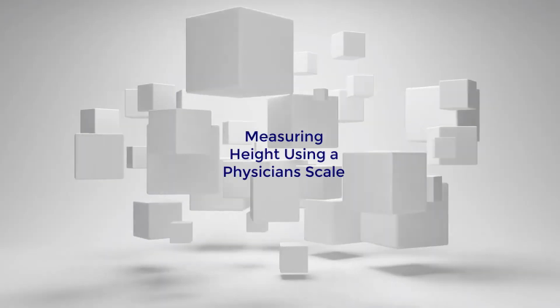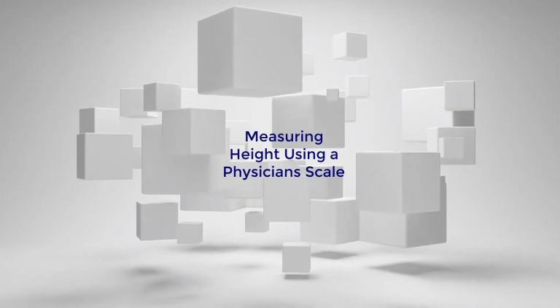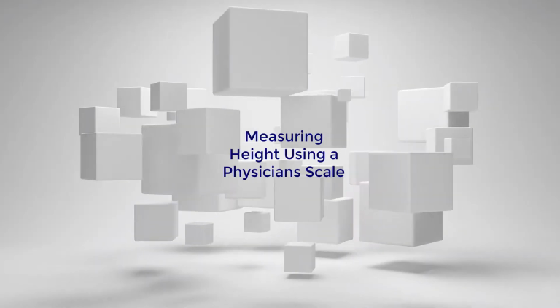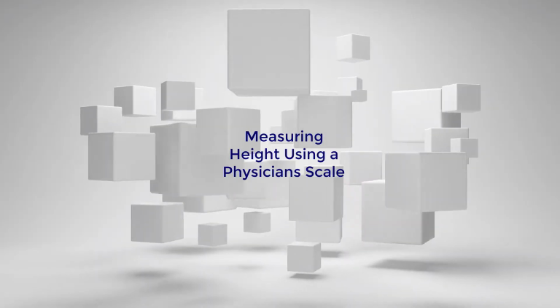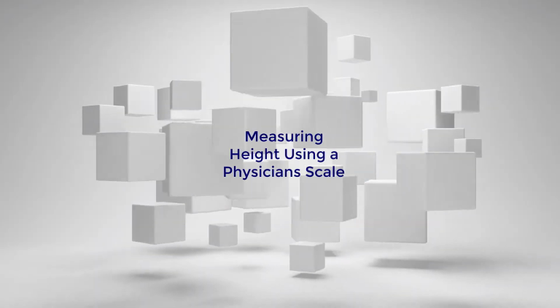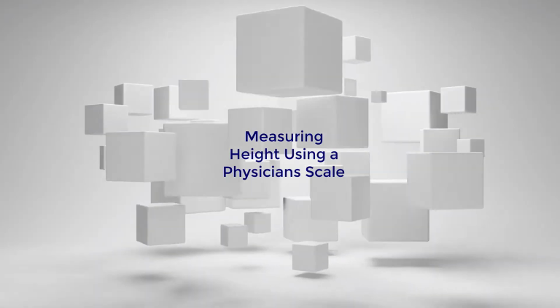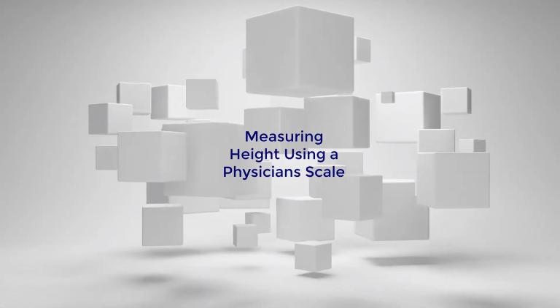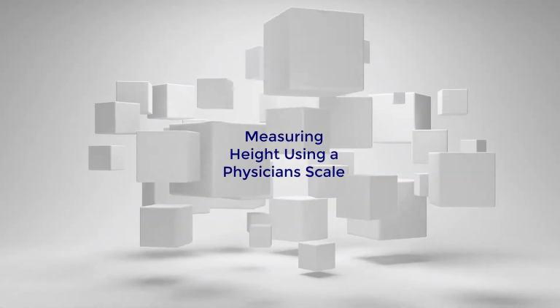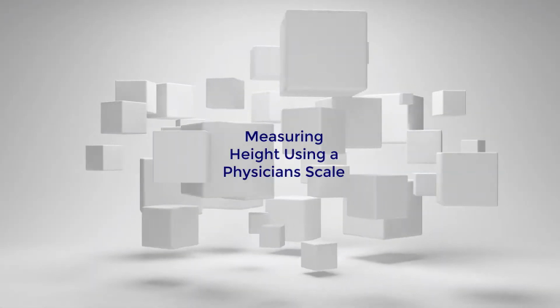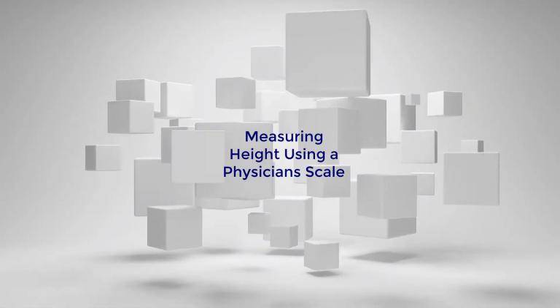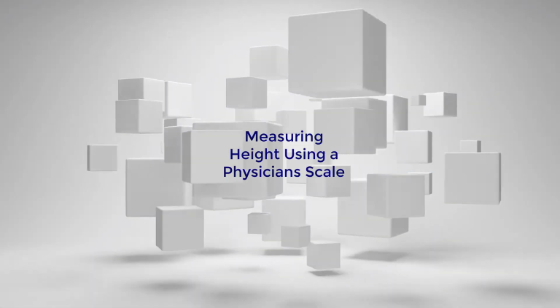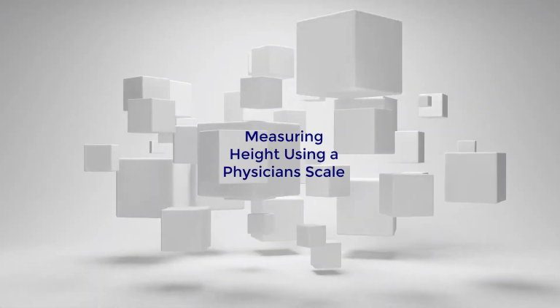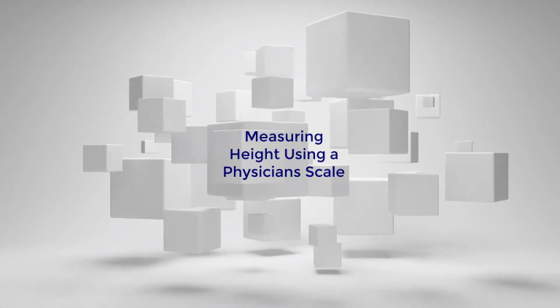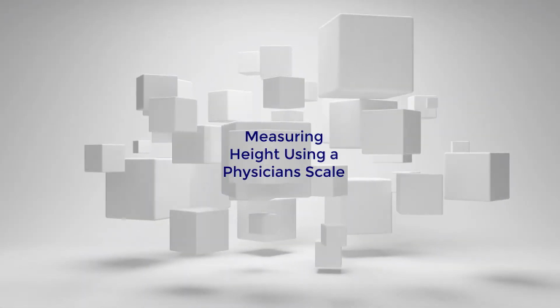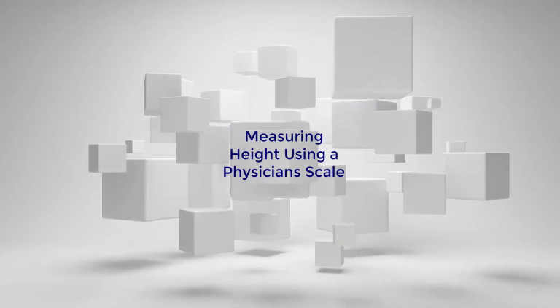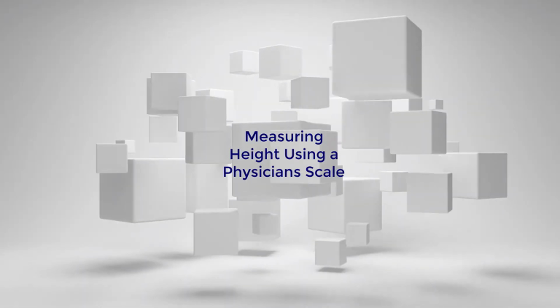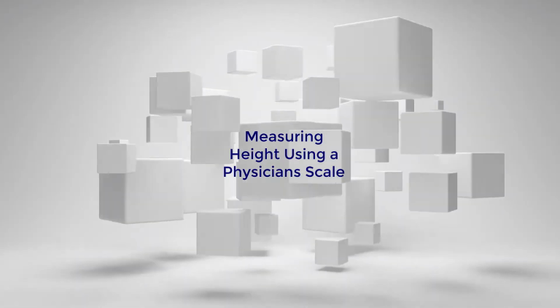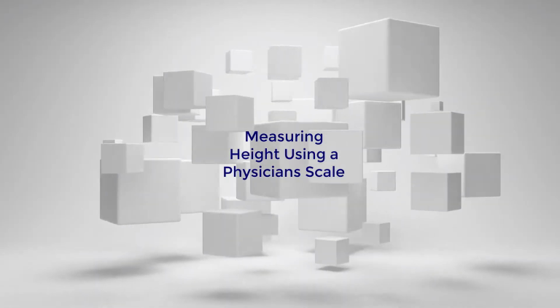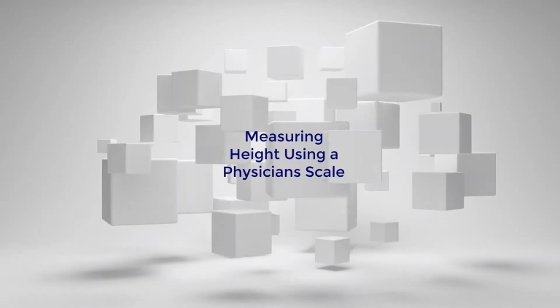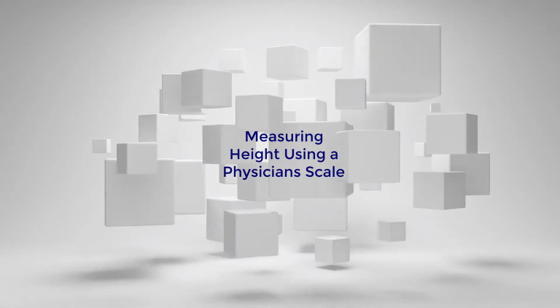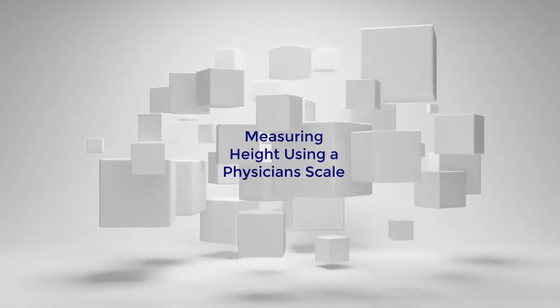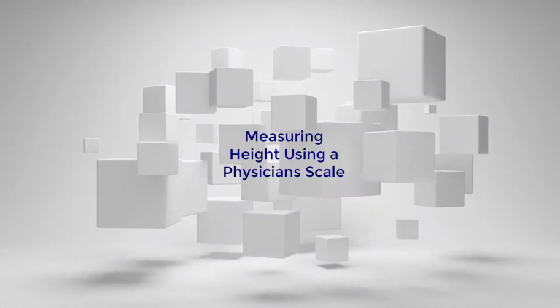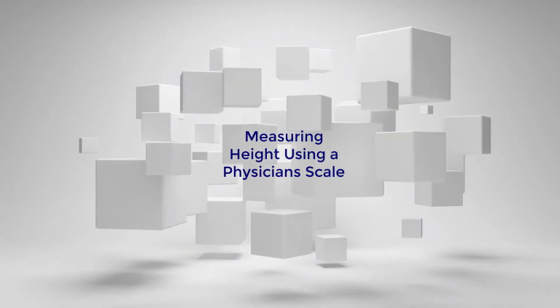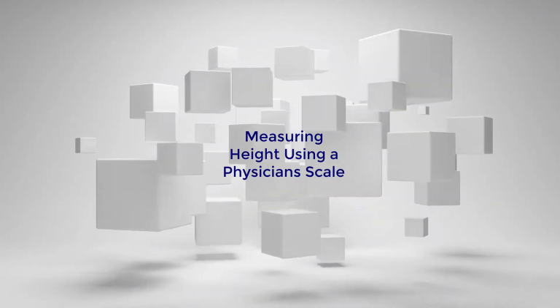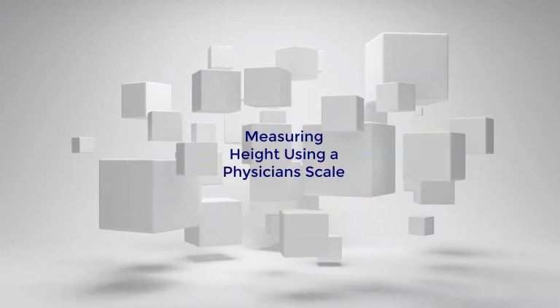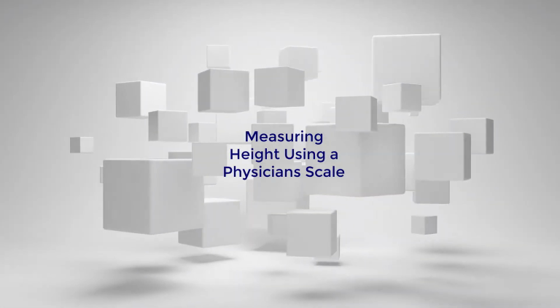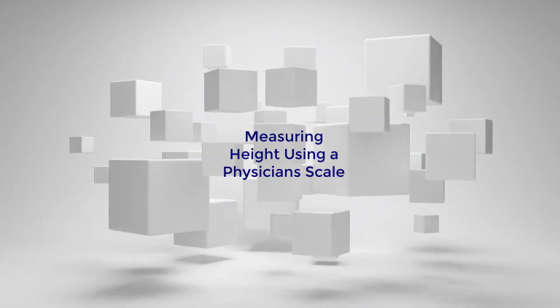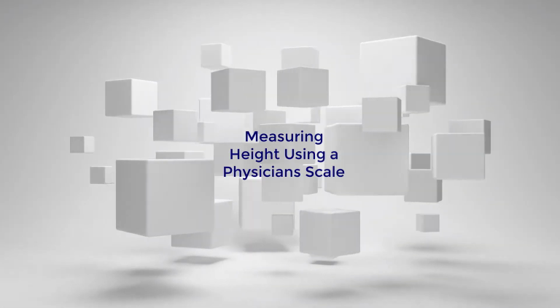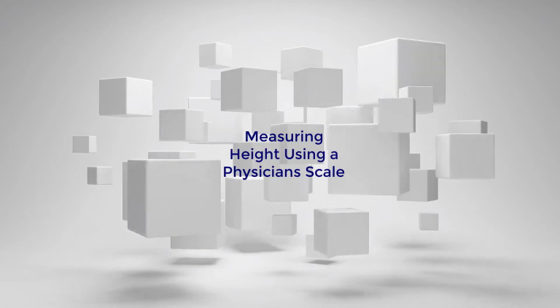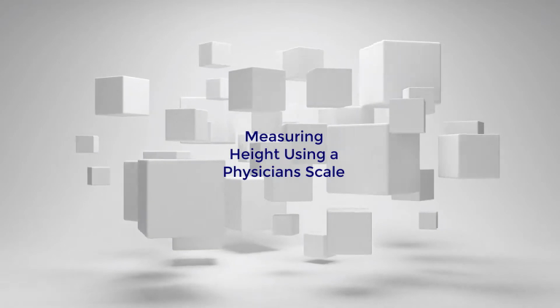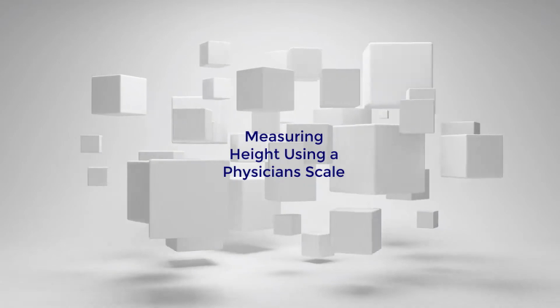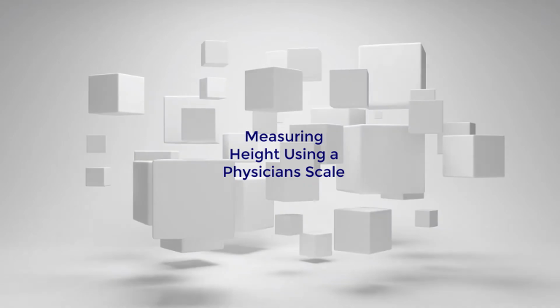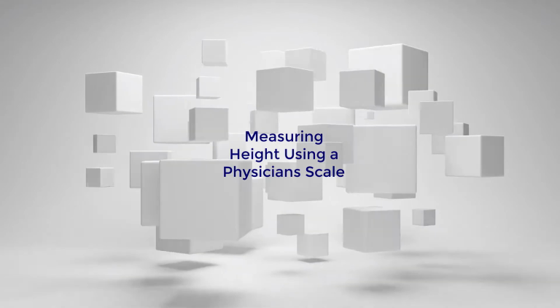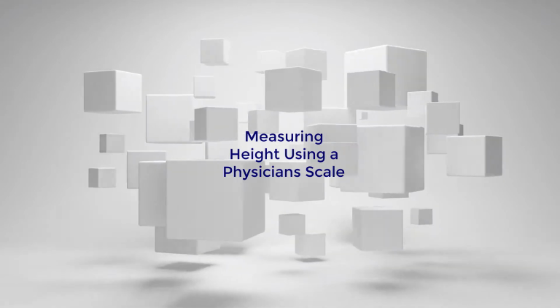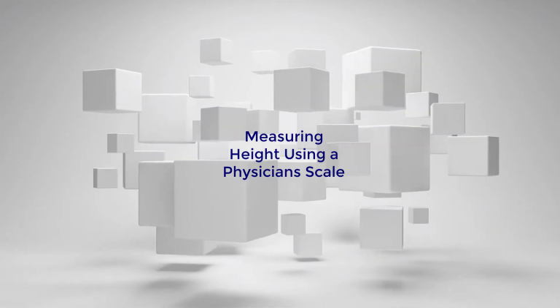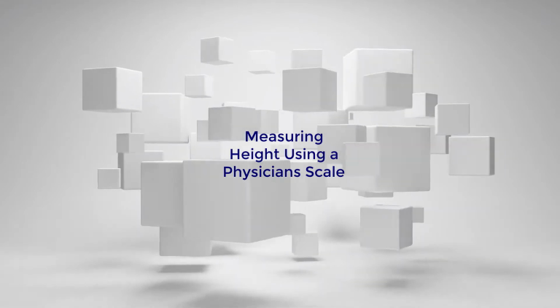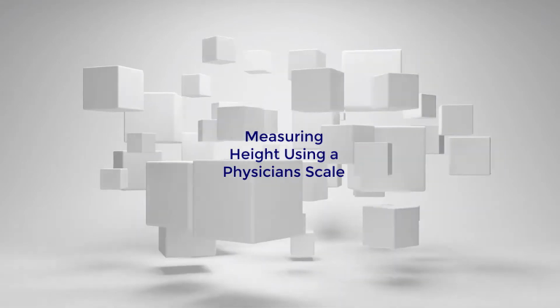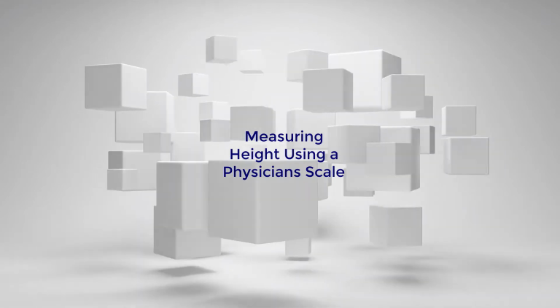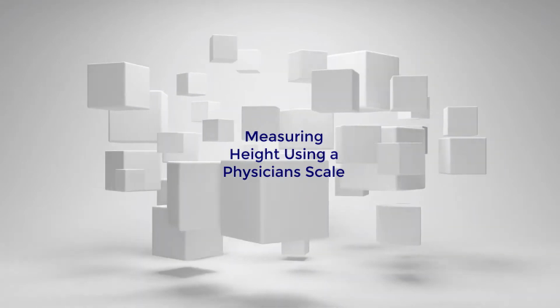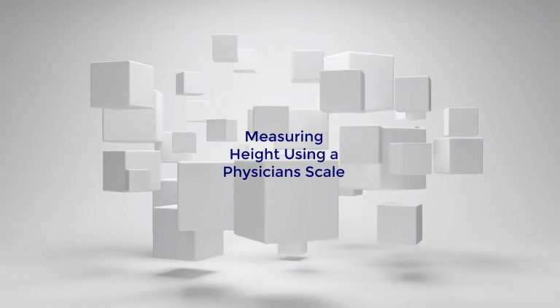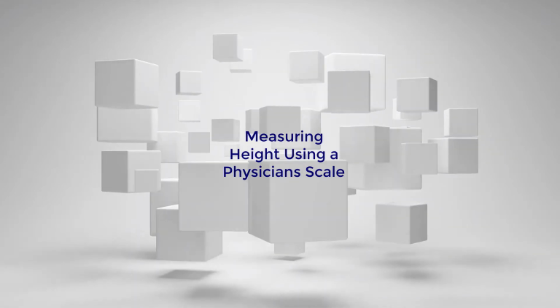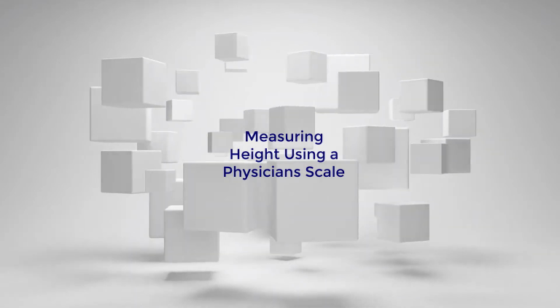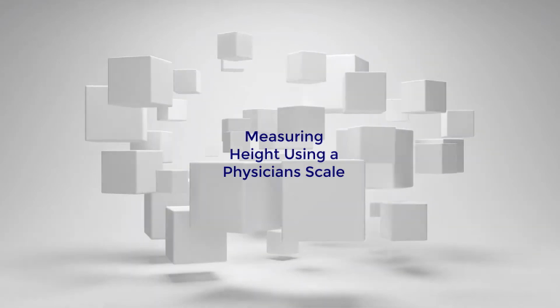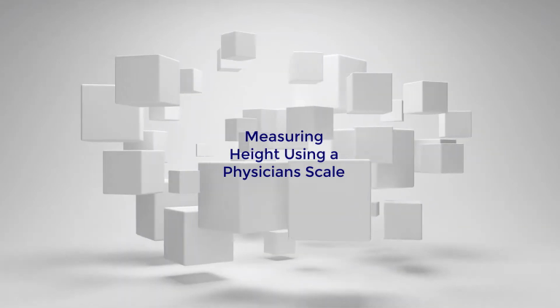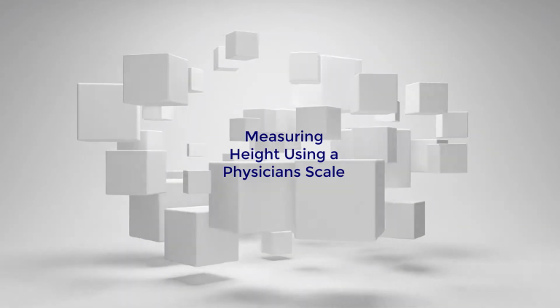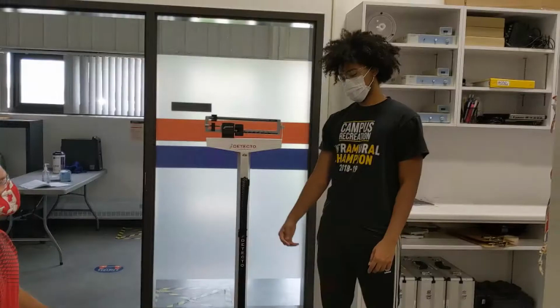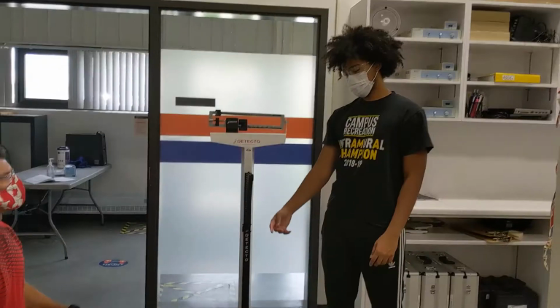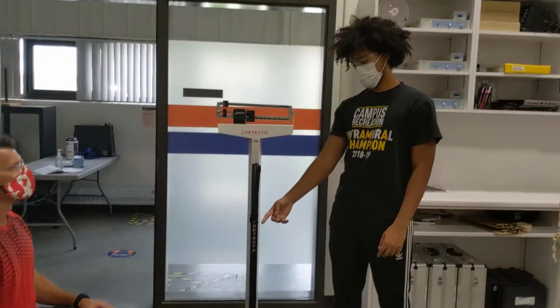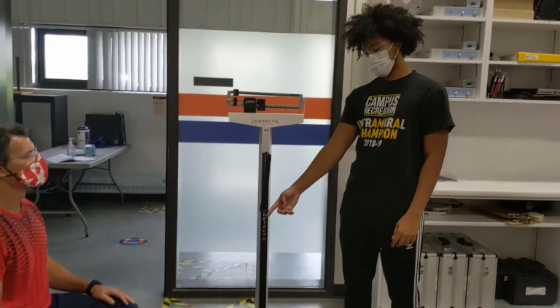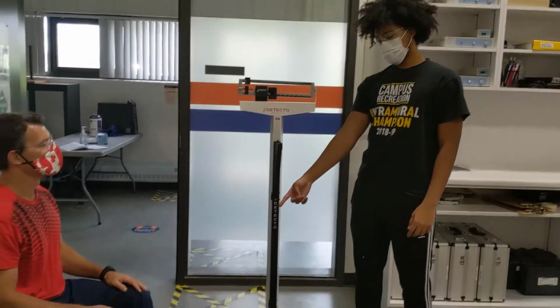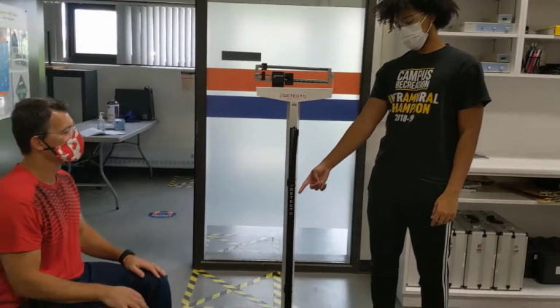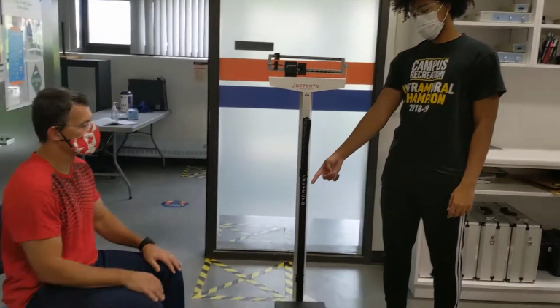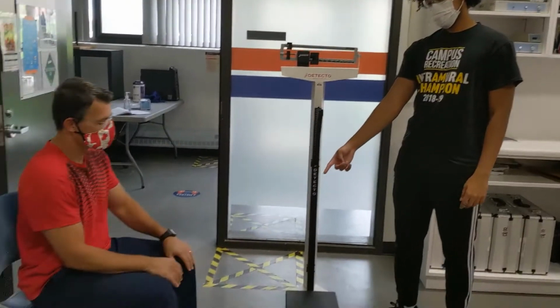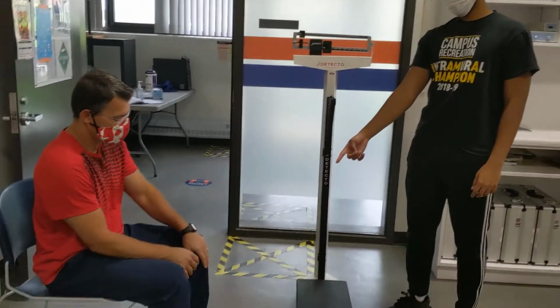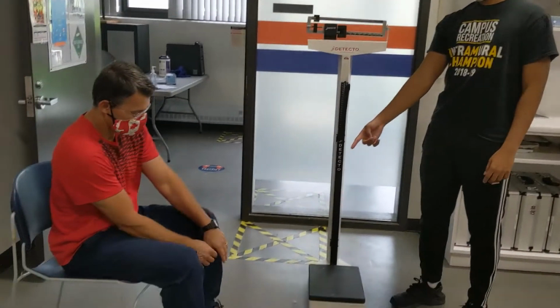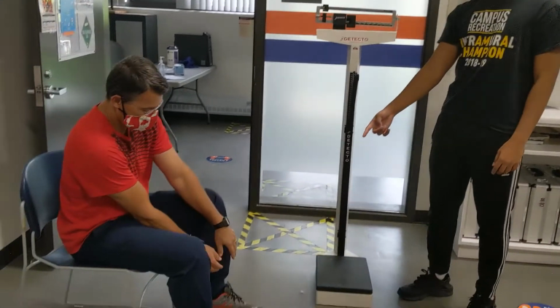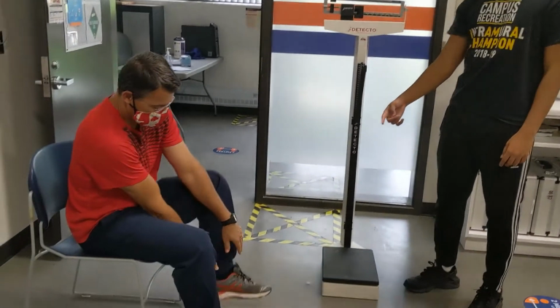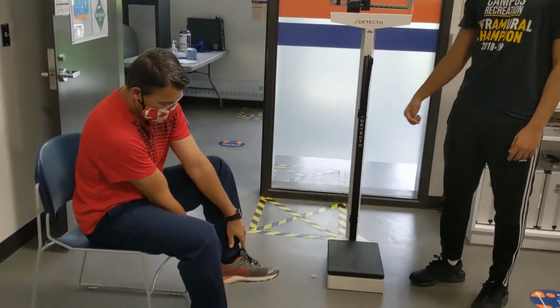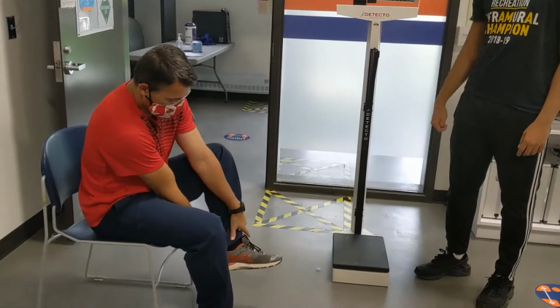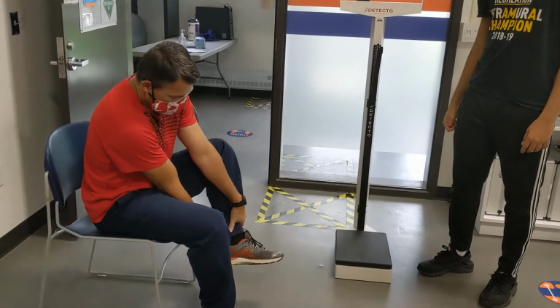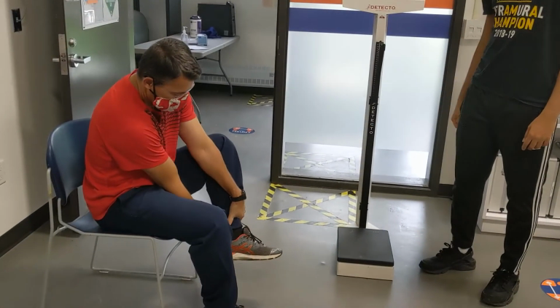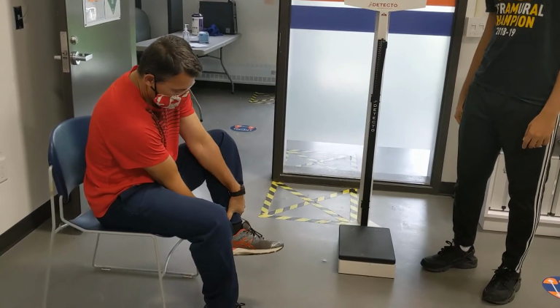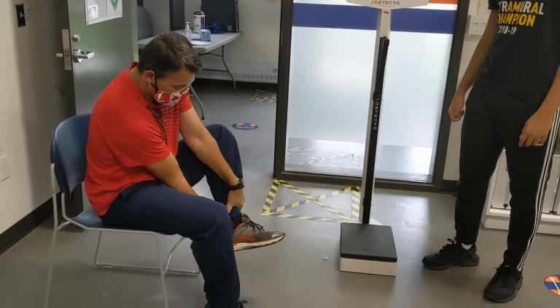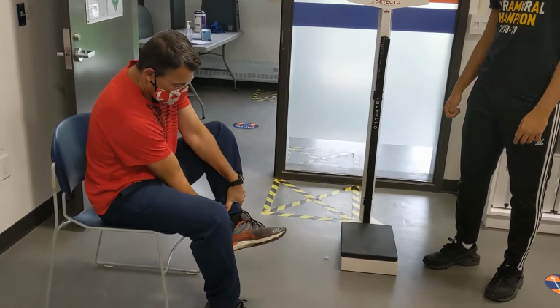This video is on measuring height using a physician's scale. First, have the participant remove his shoes in order to not increase their height.